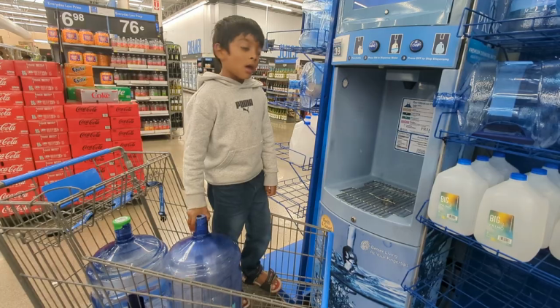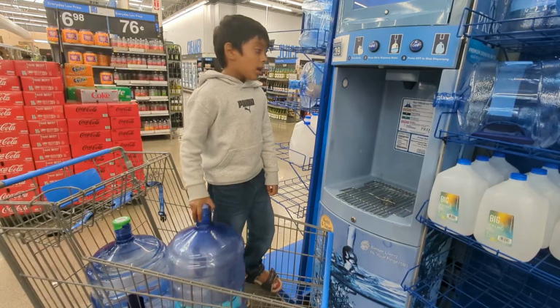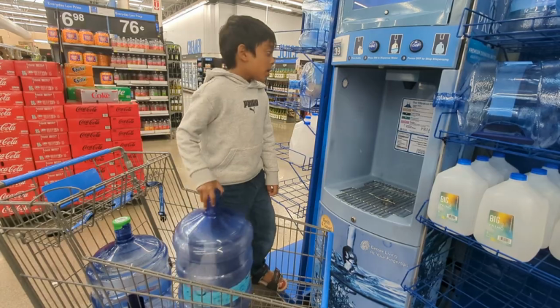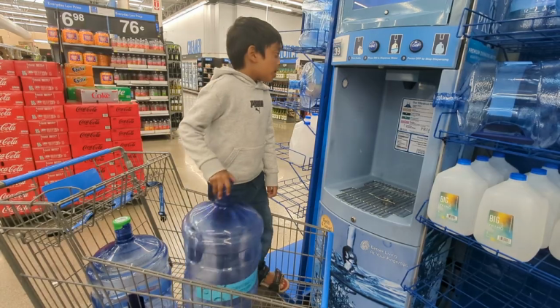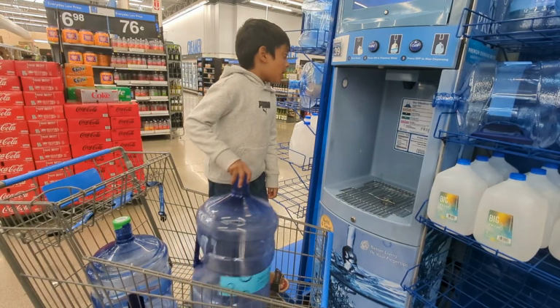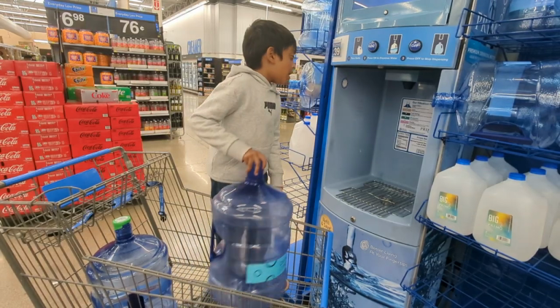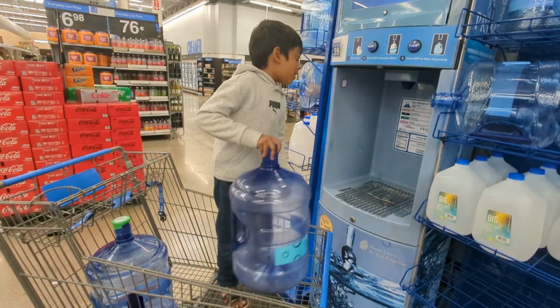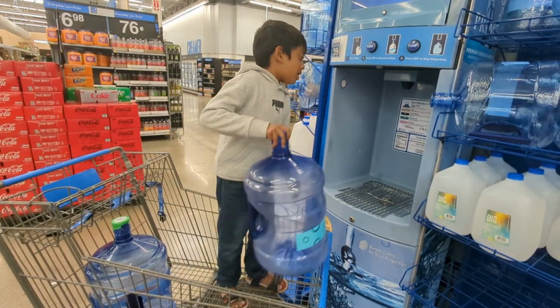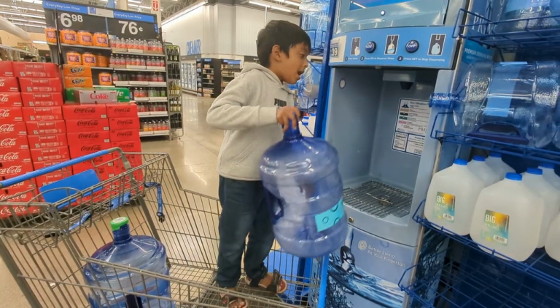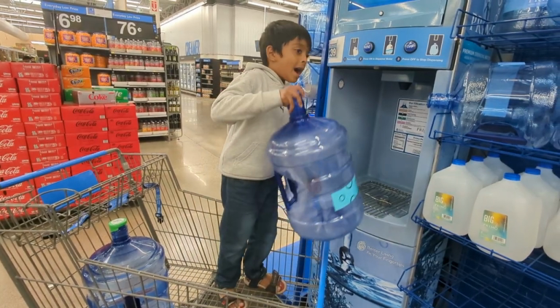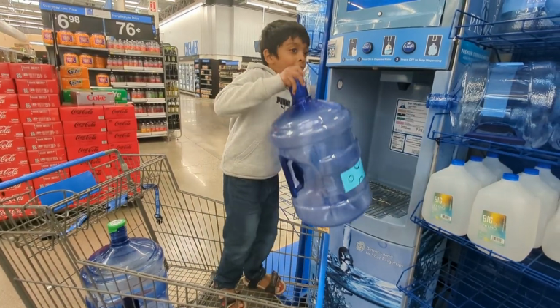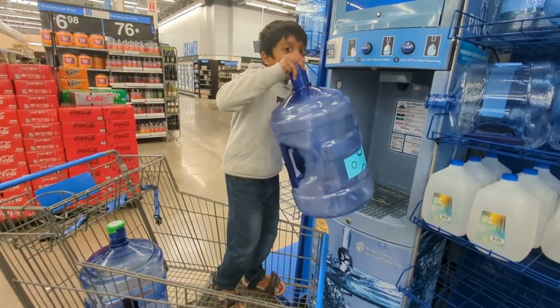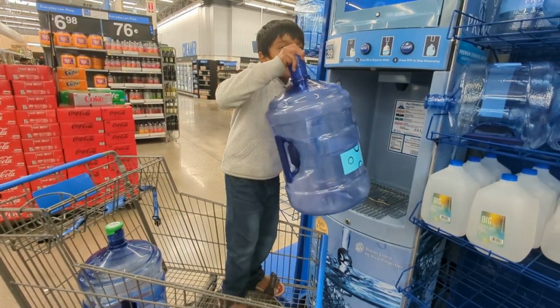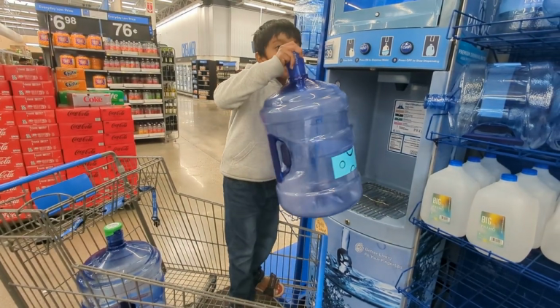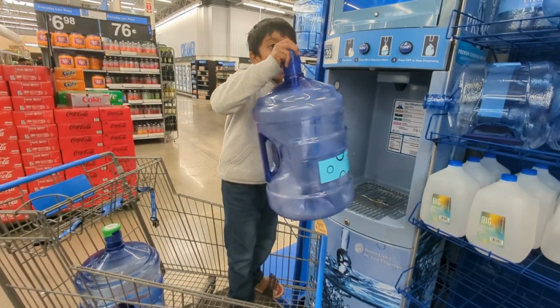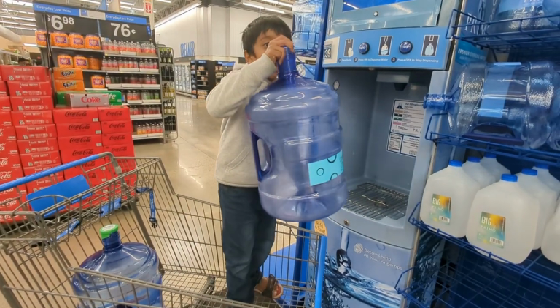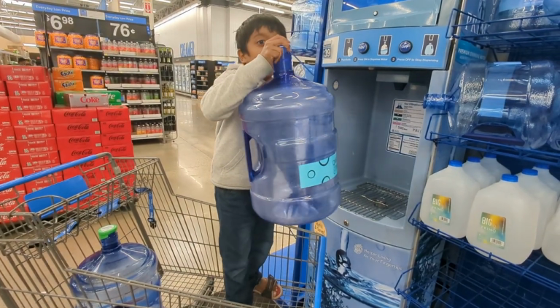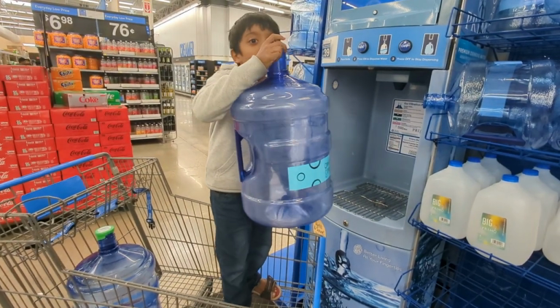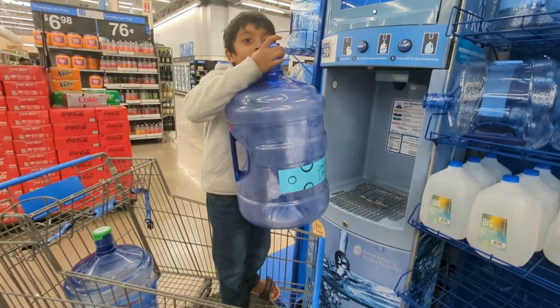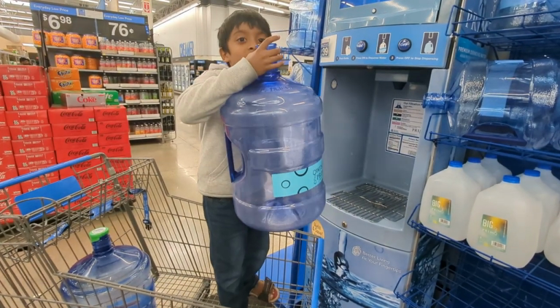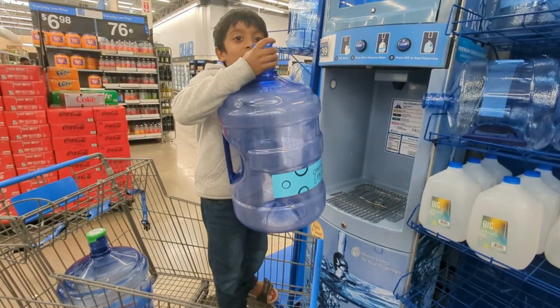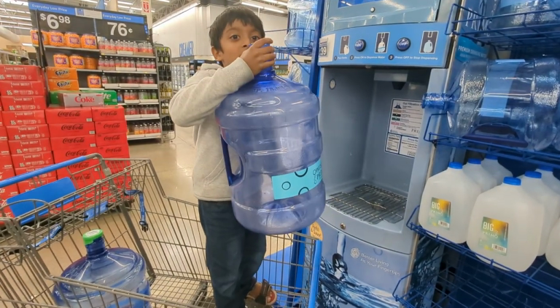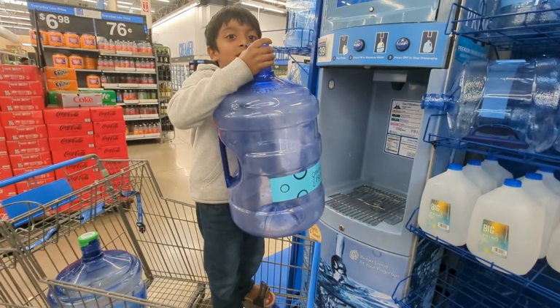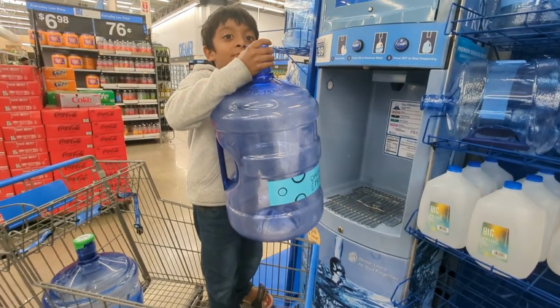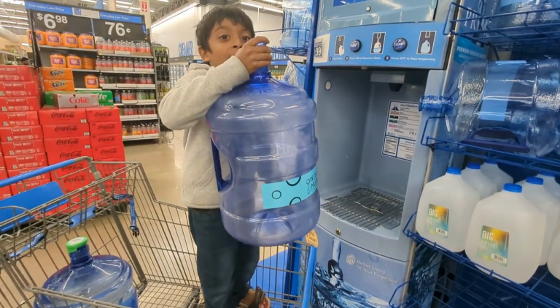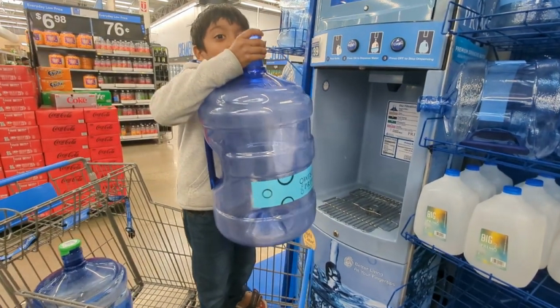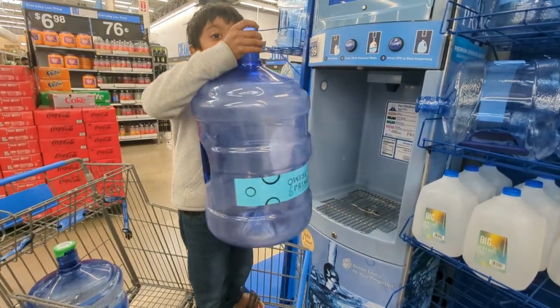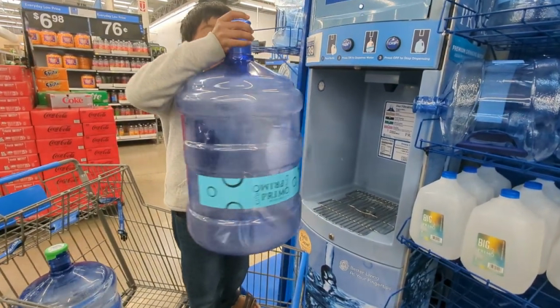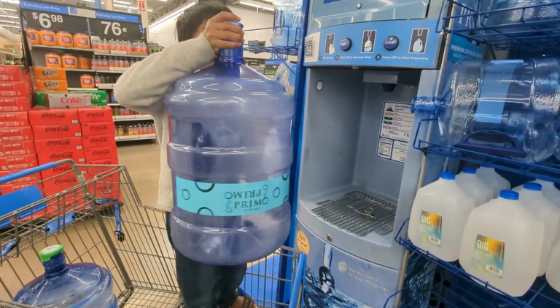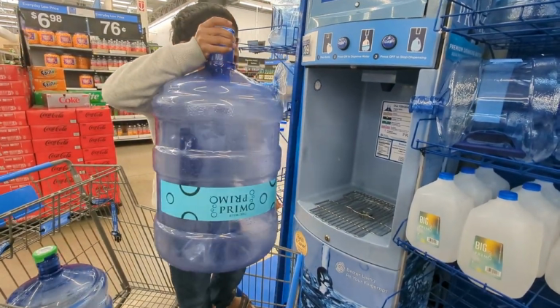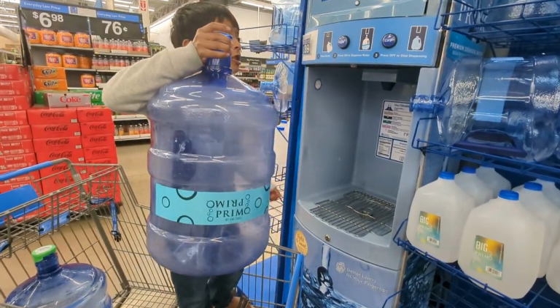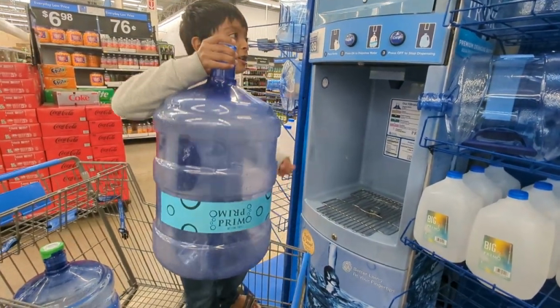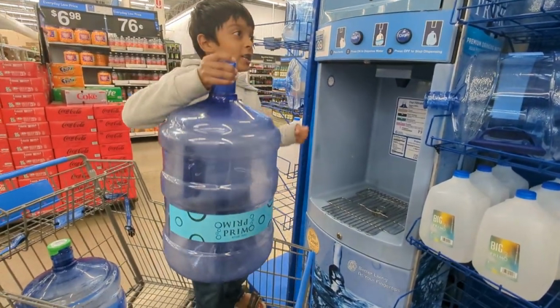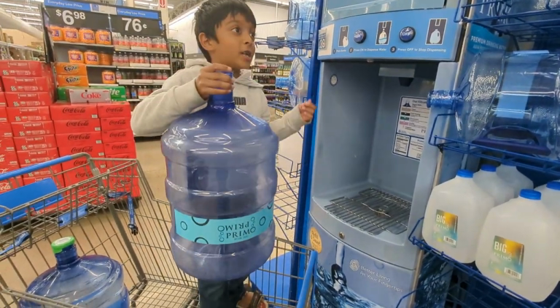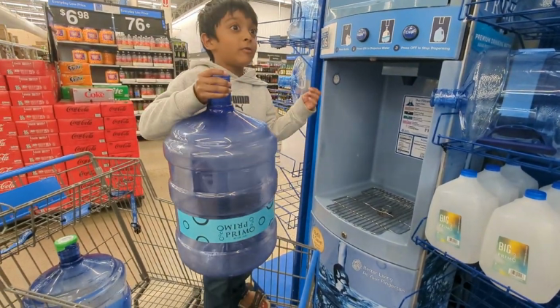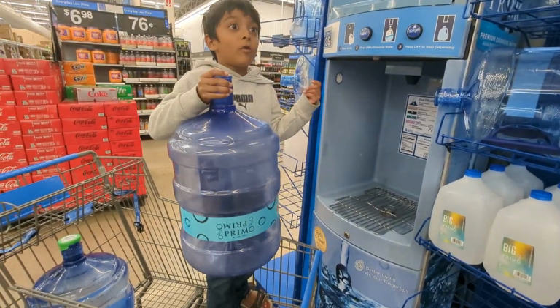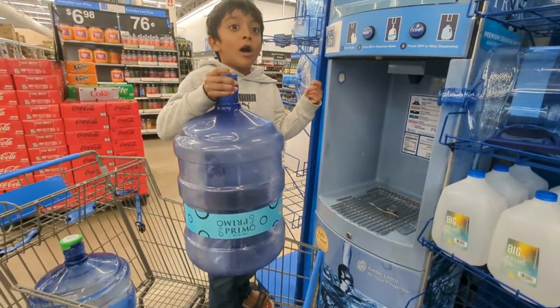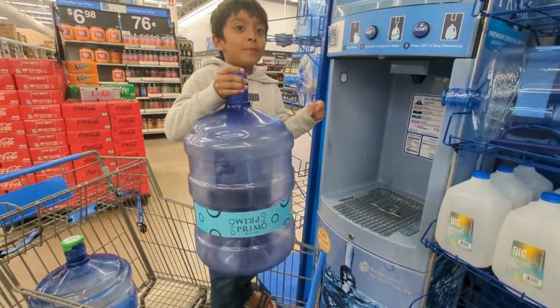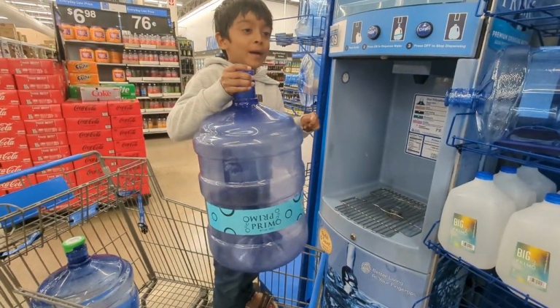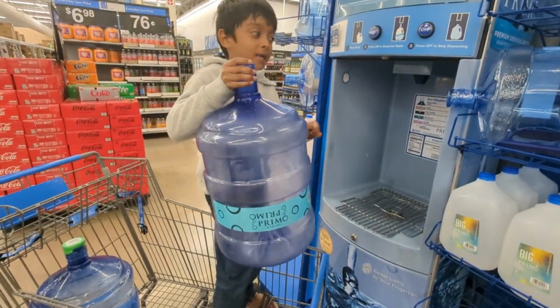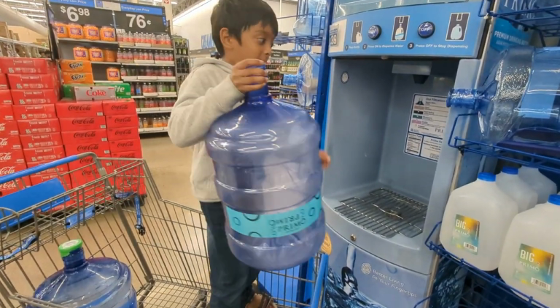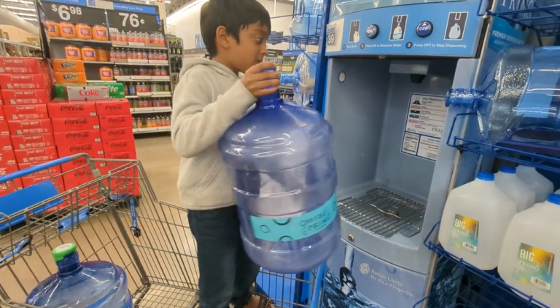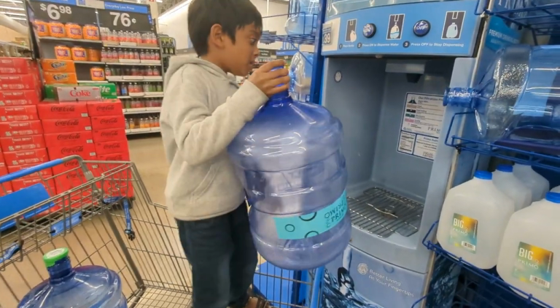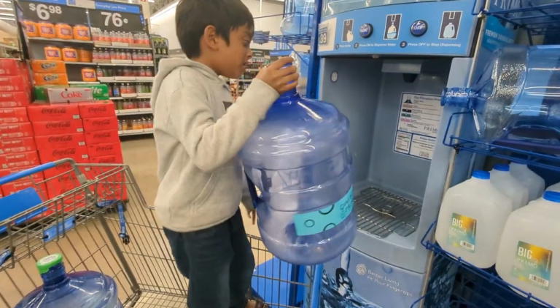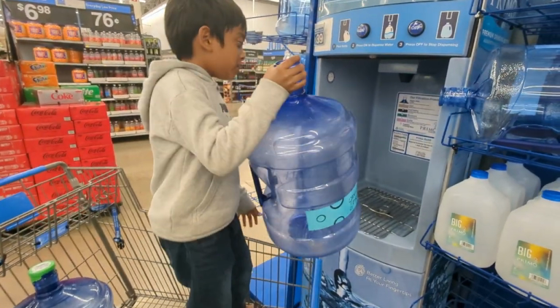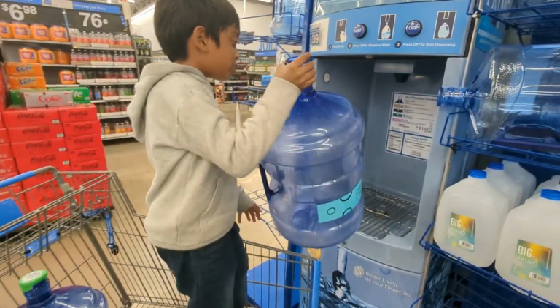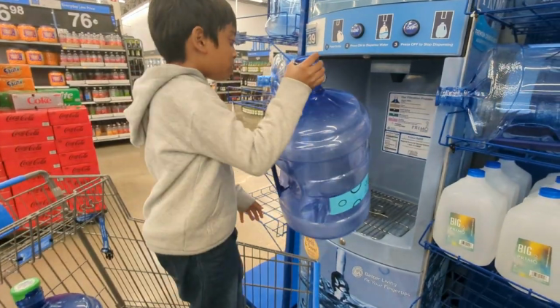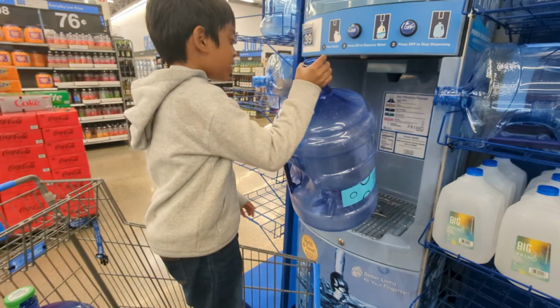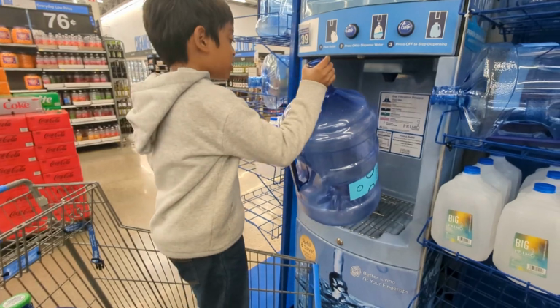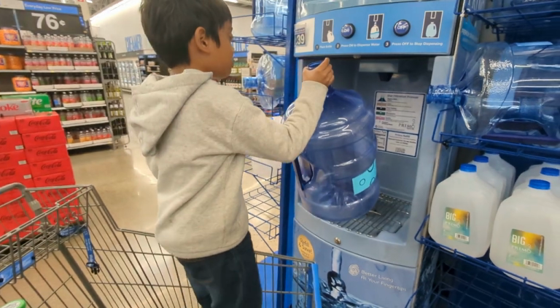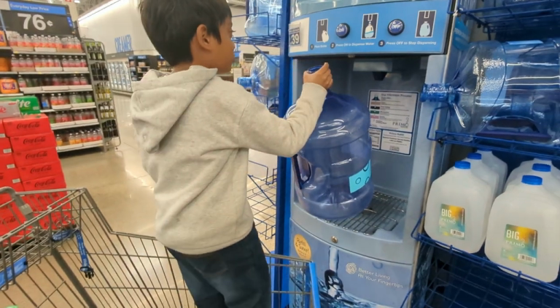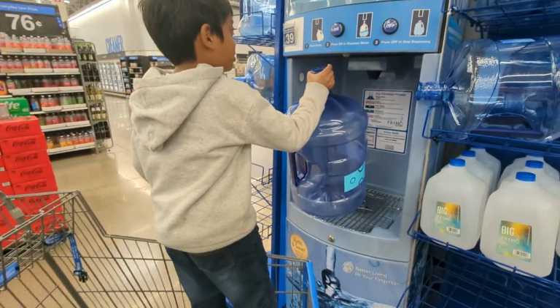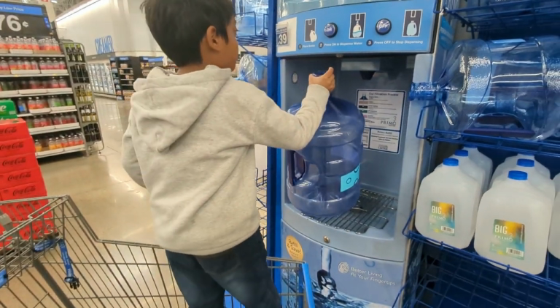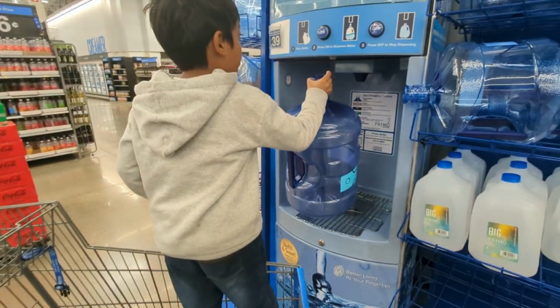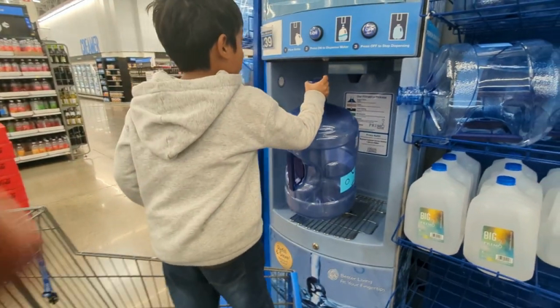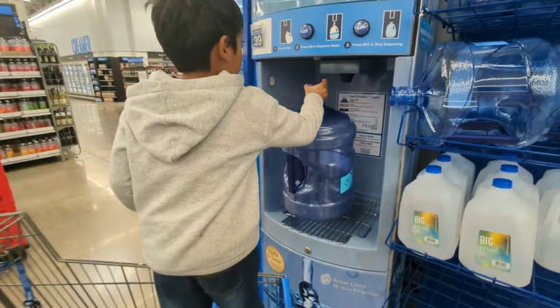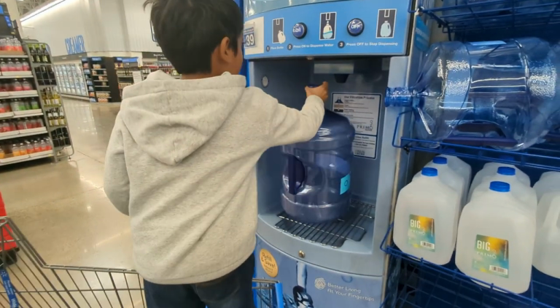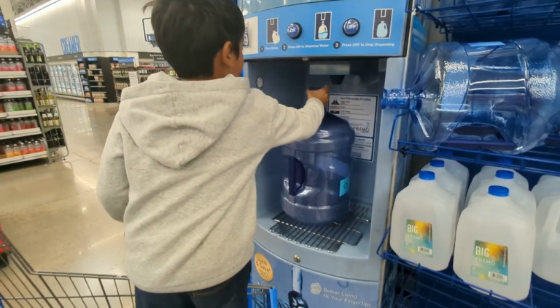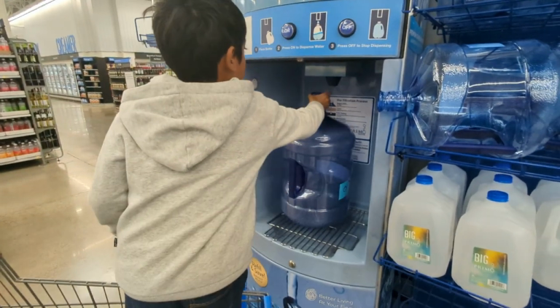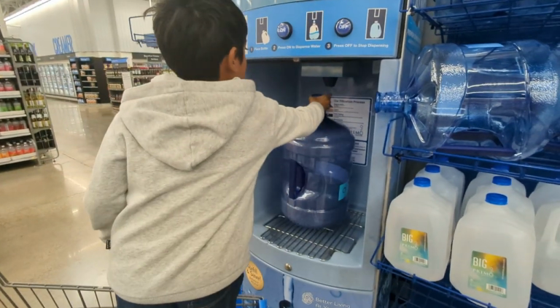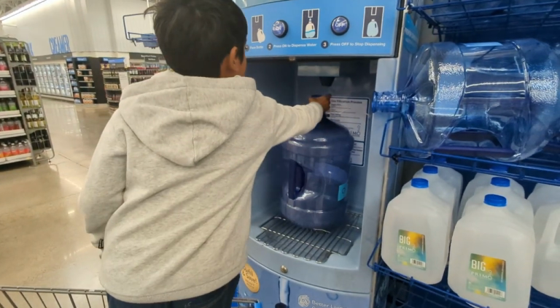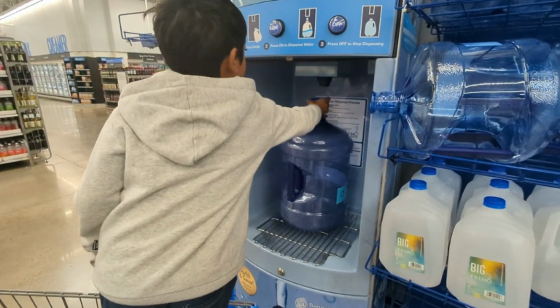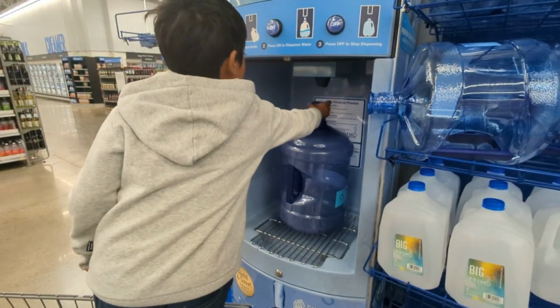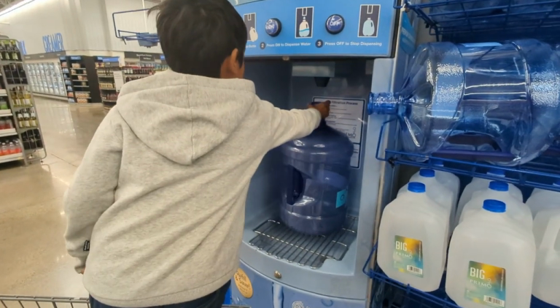Hi guys, let's put this water in Walmart. So let's put the water bottle here.